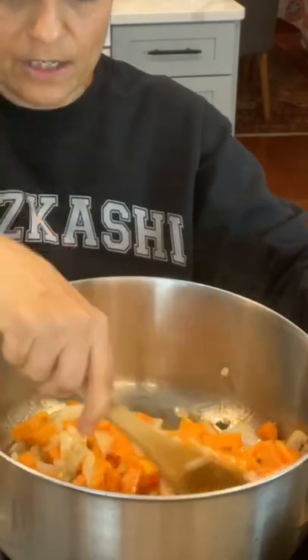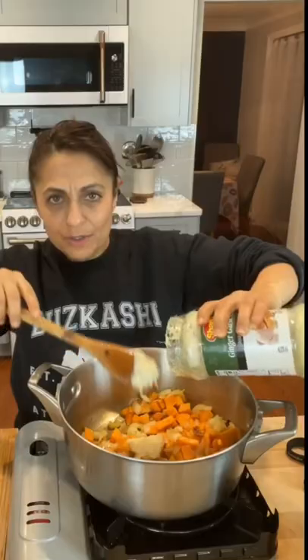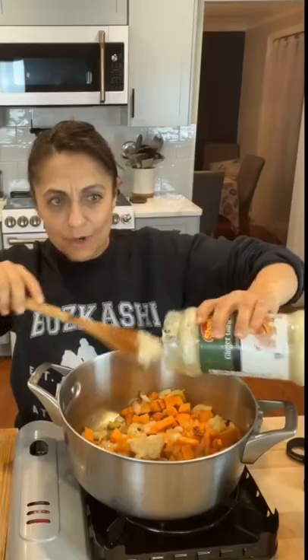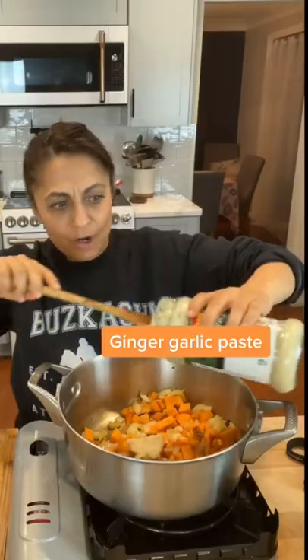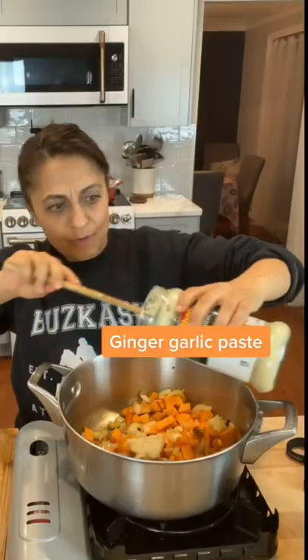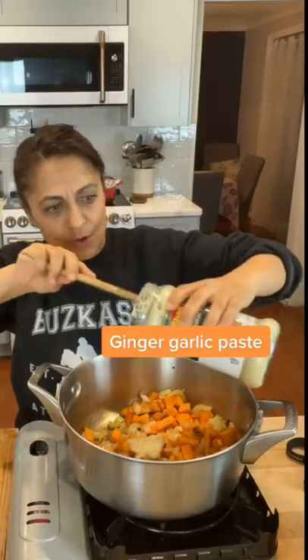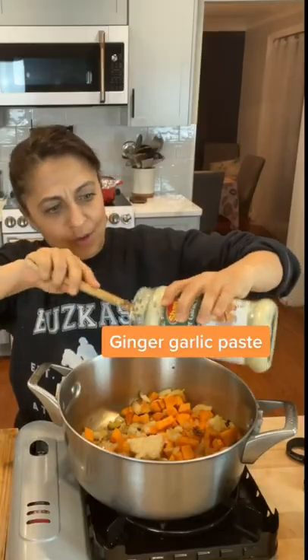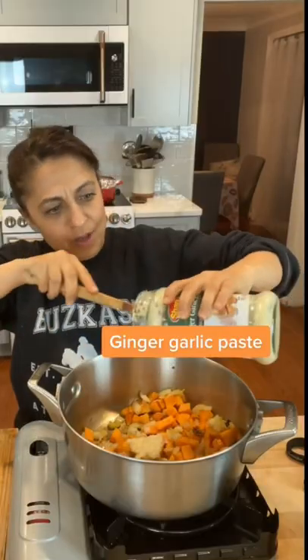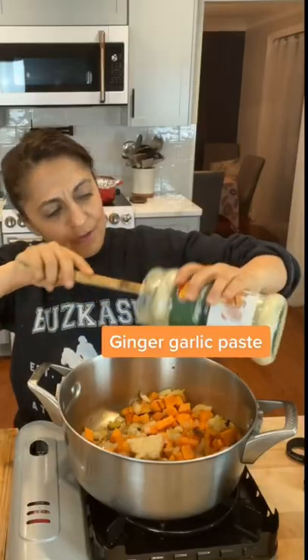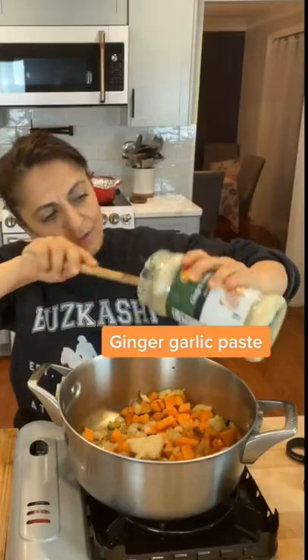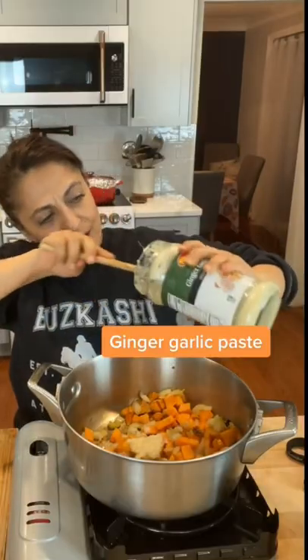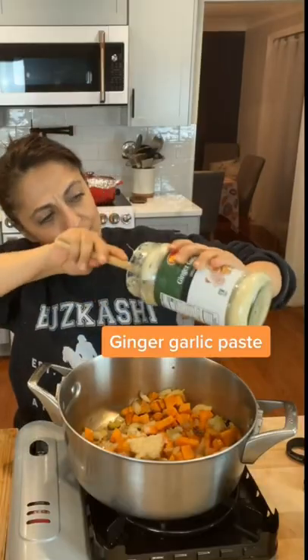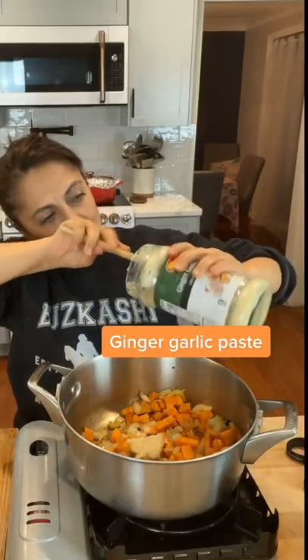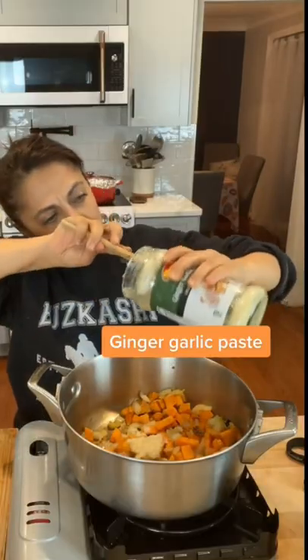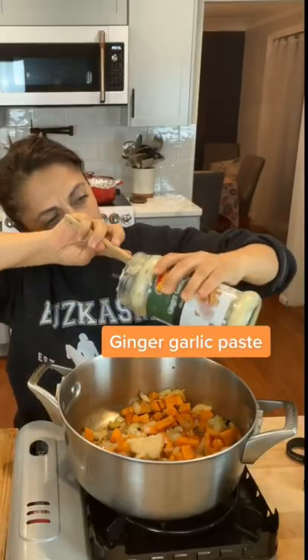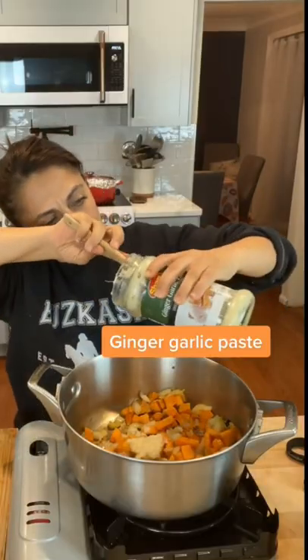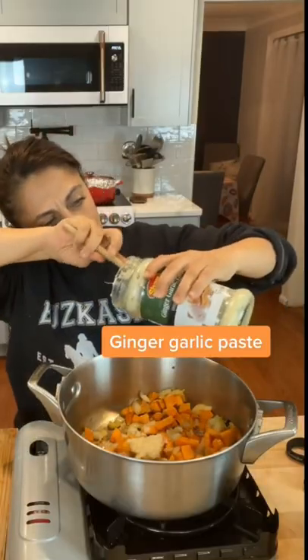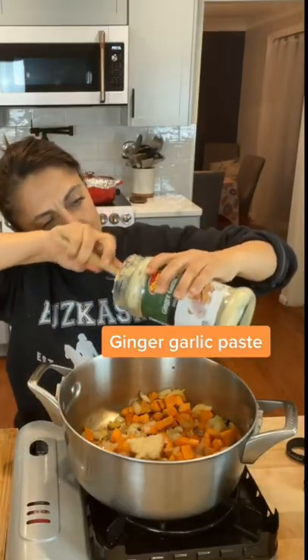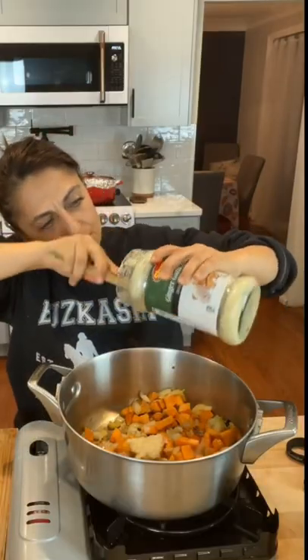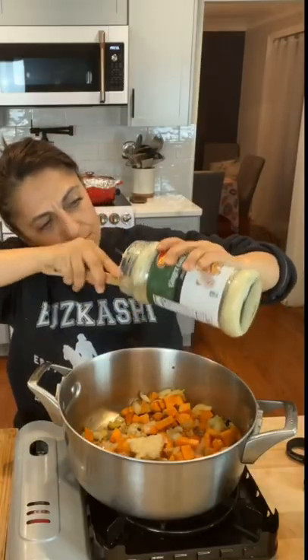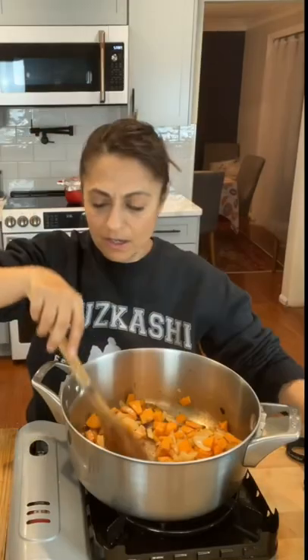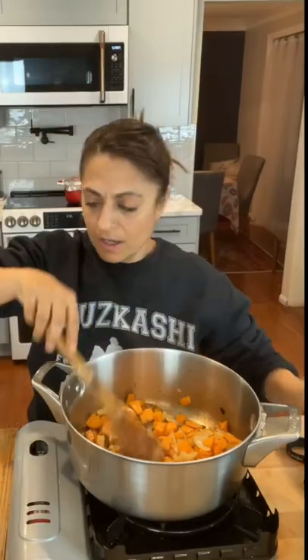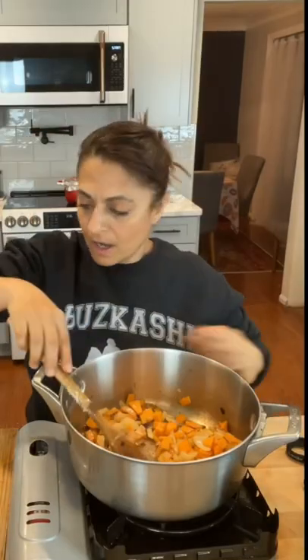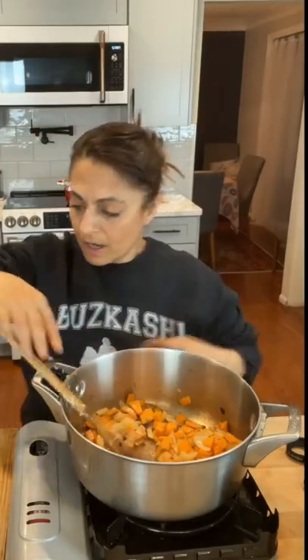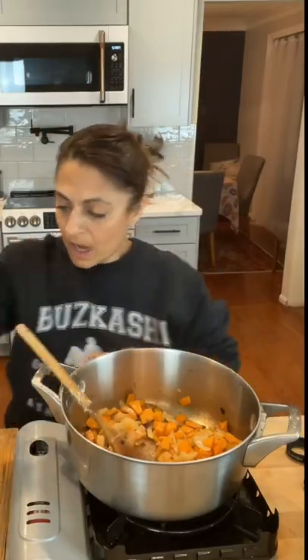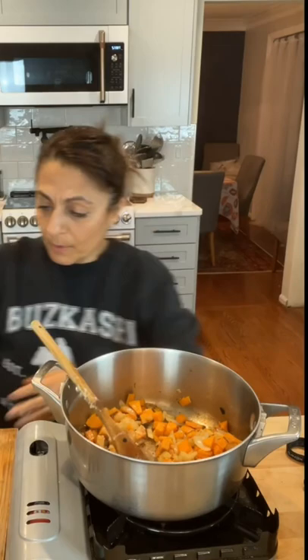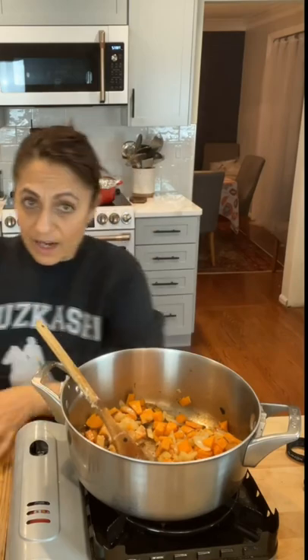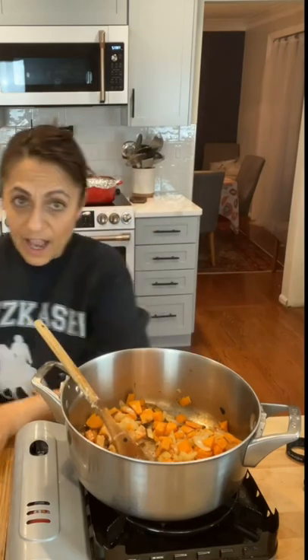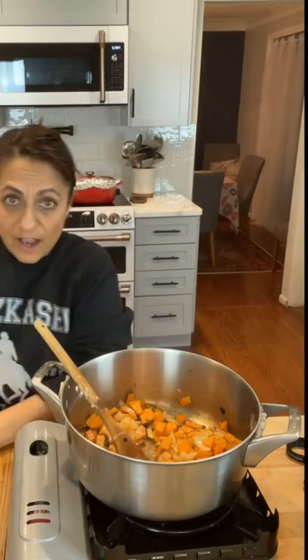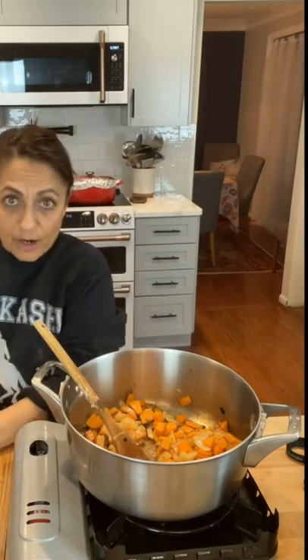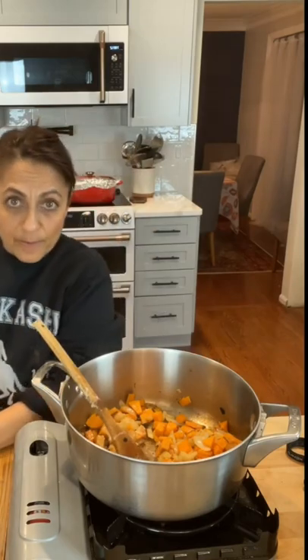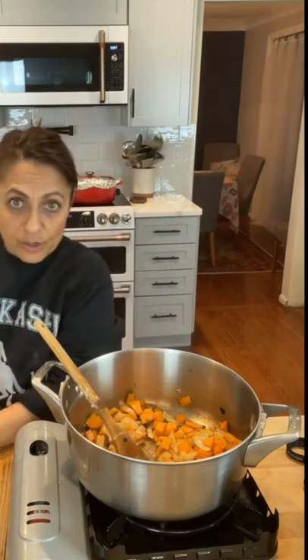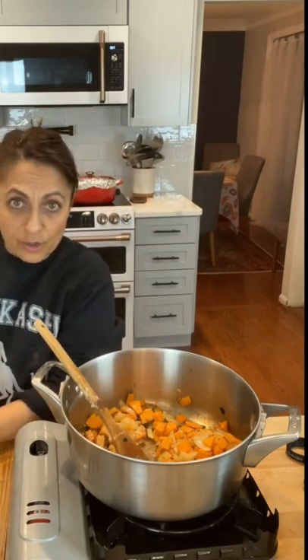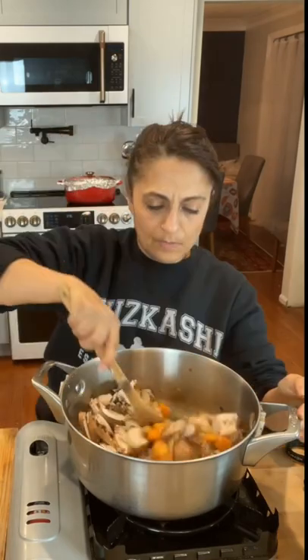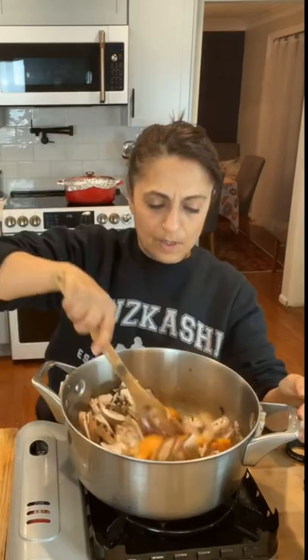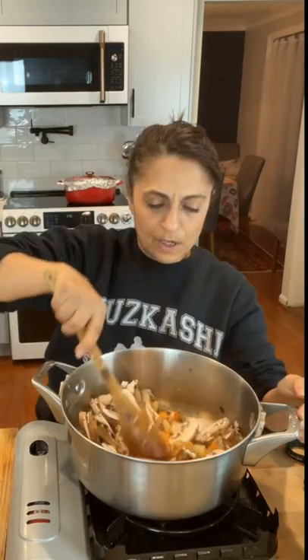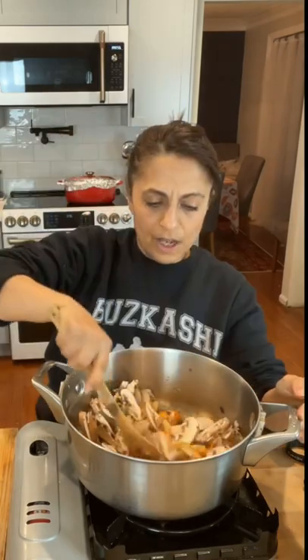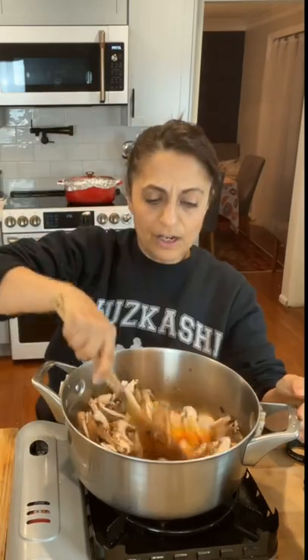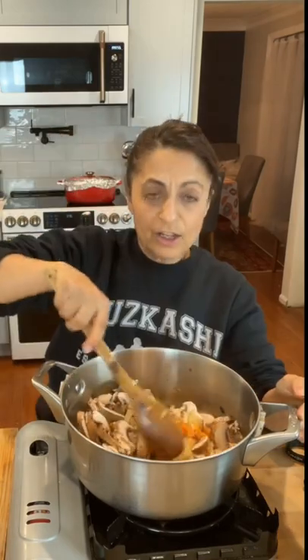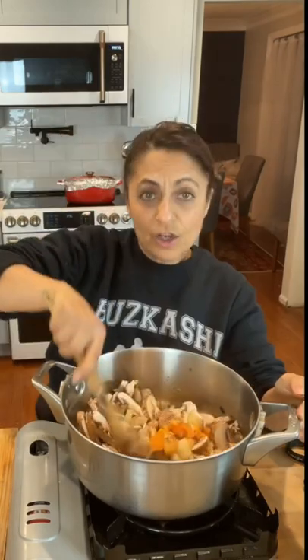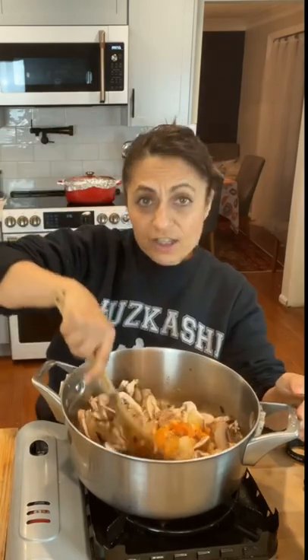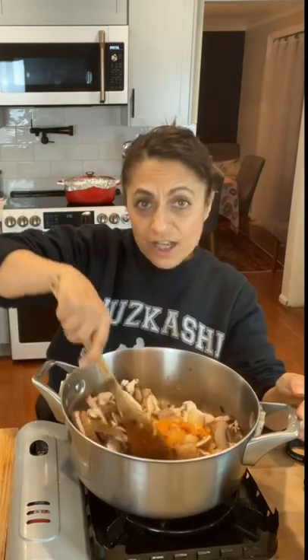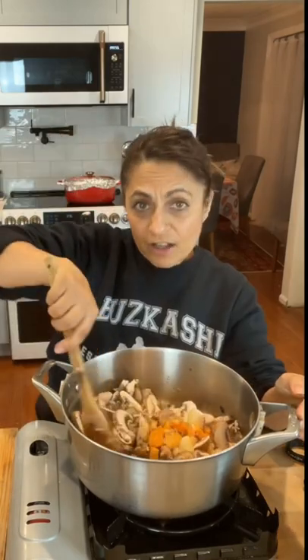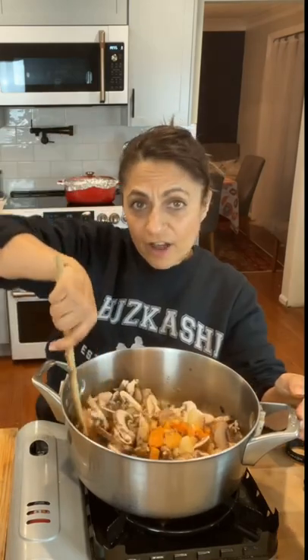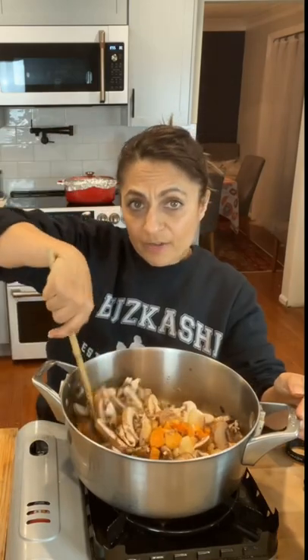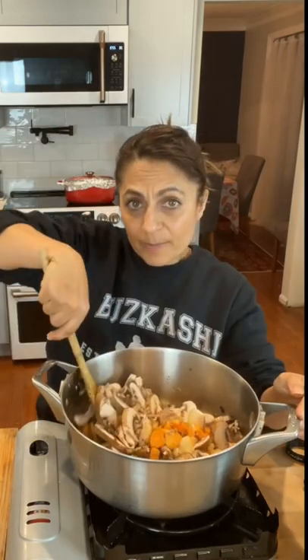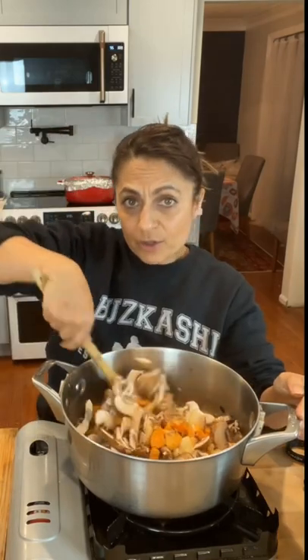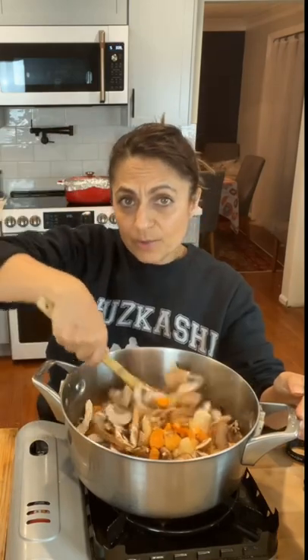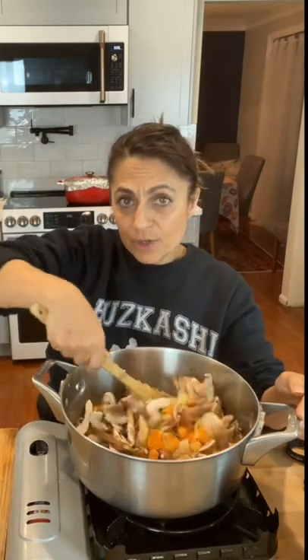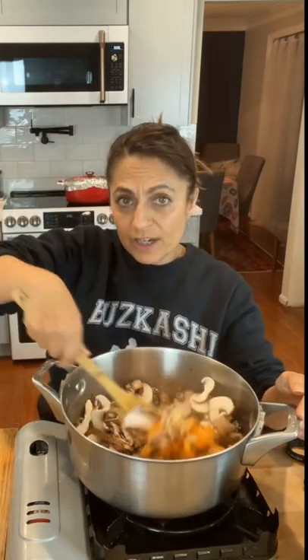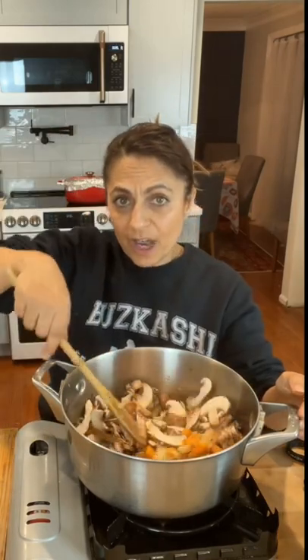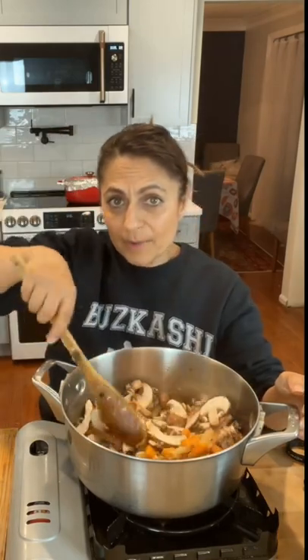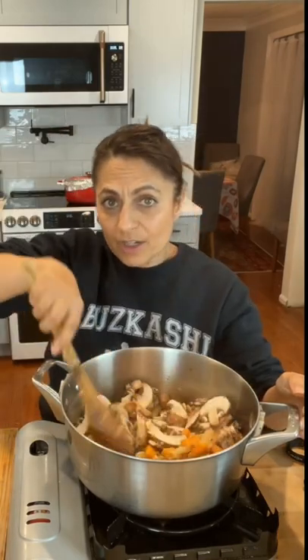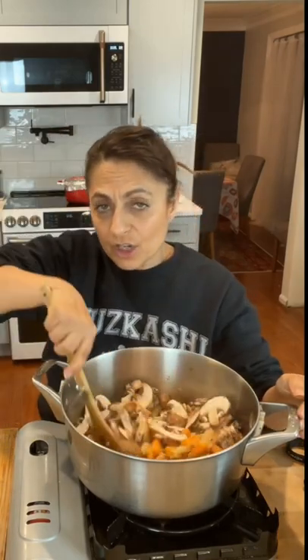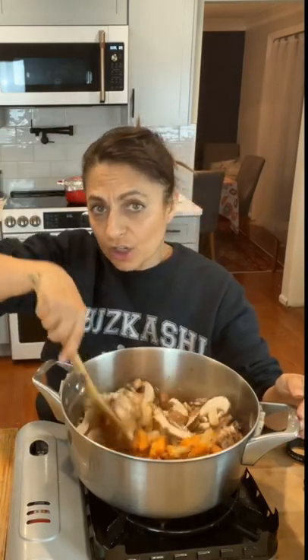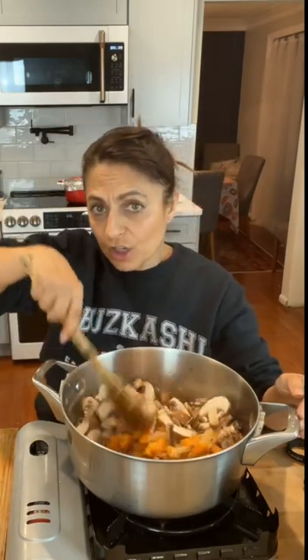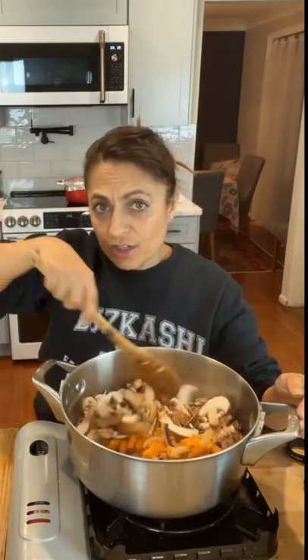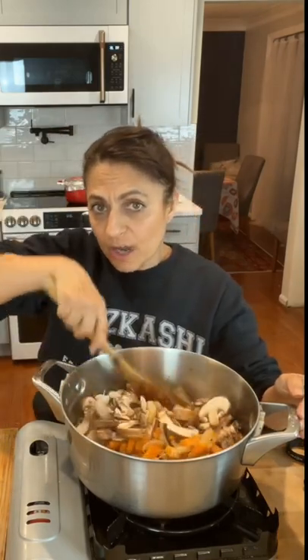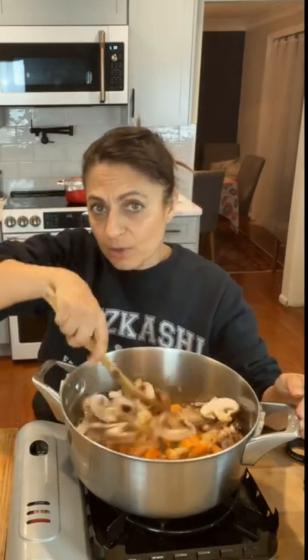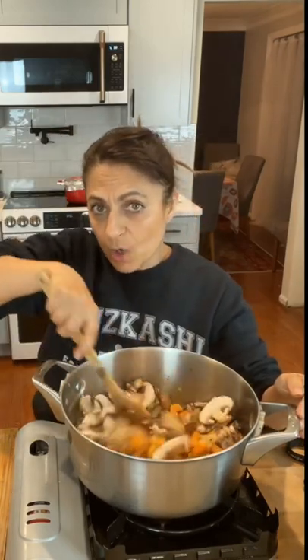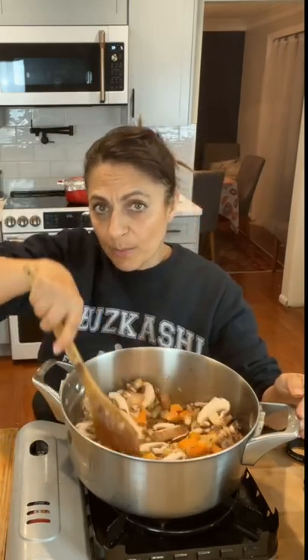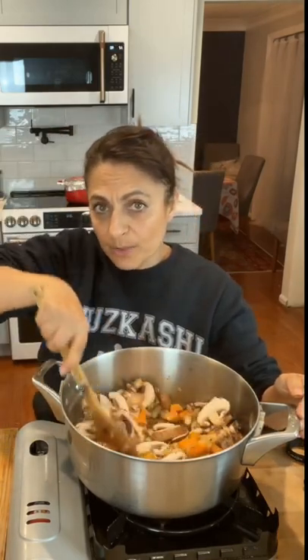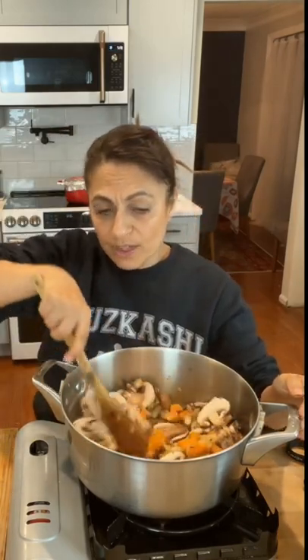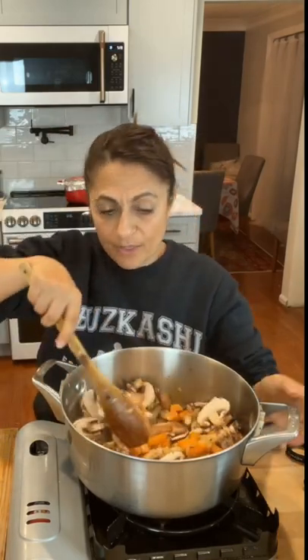Sorry if you don't like flavor. Now we're going to add our mushrooms. And it looks like a lot of mushrooms right now, but it's going to cook down to almost nothing.